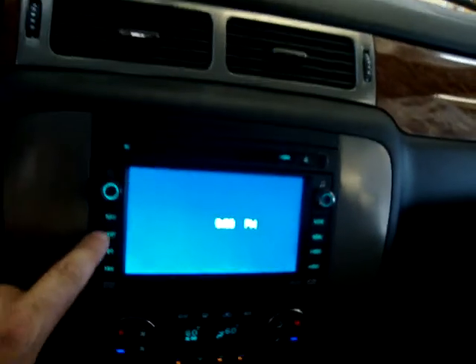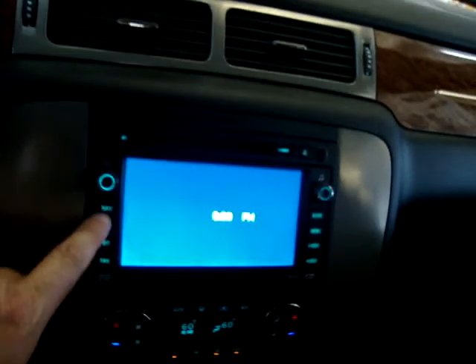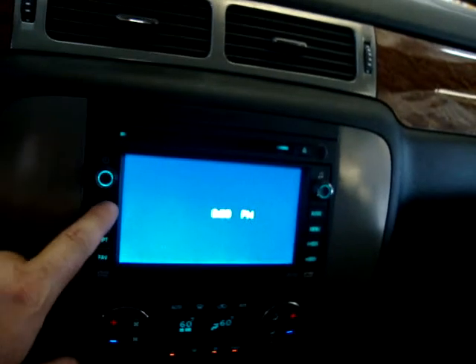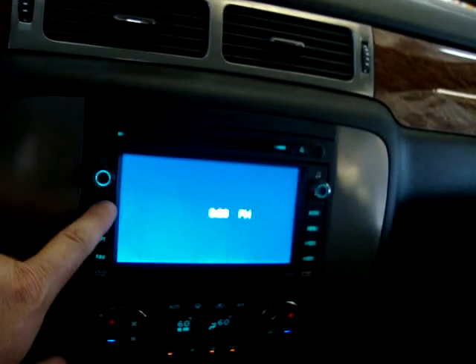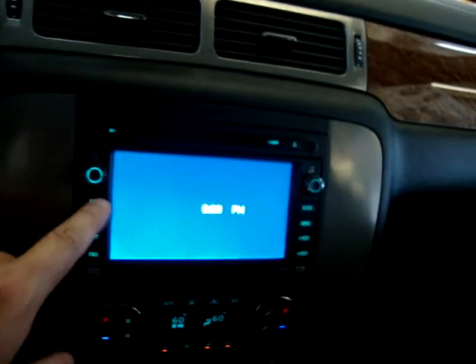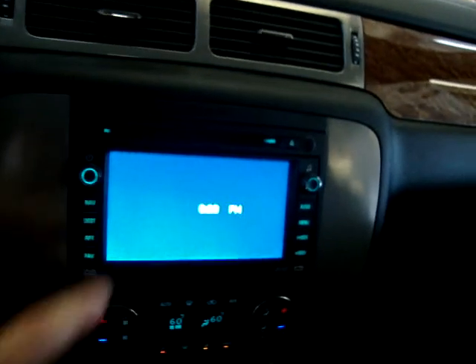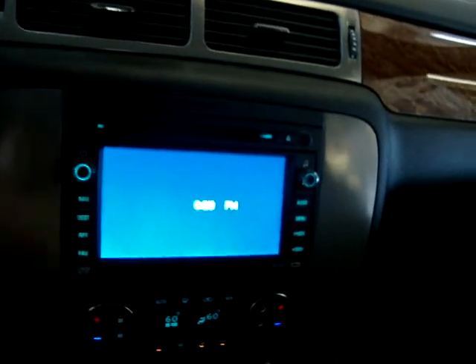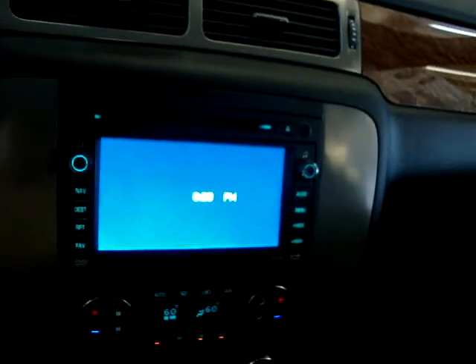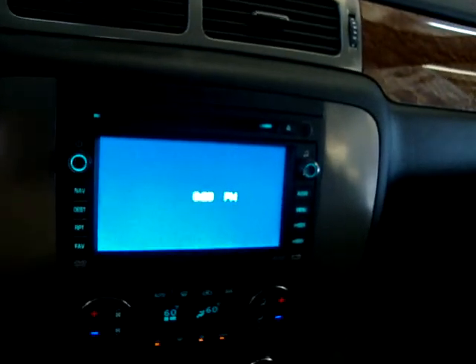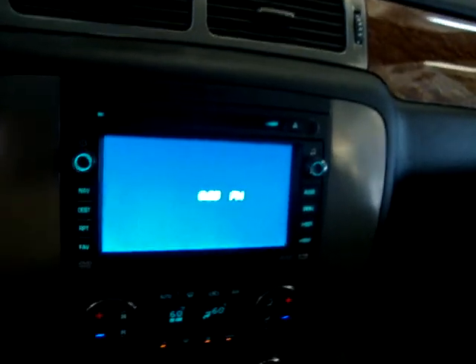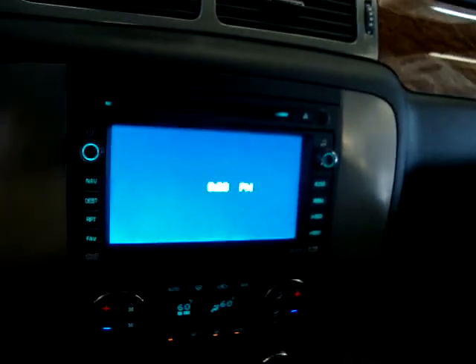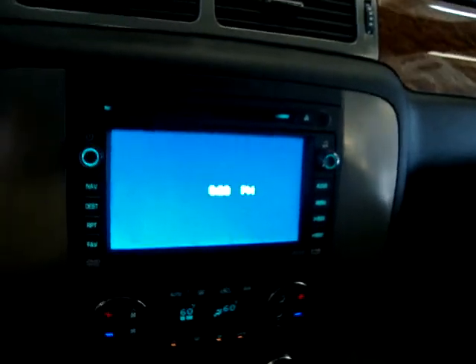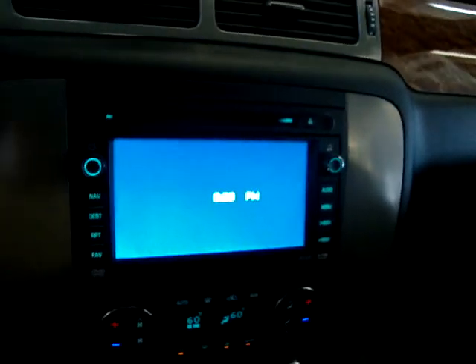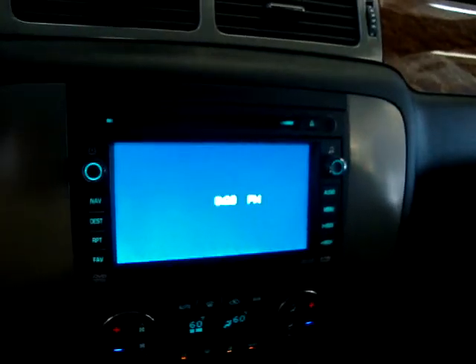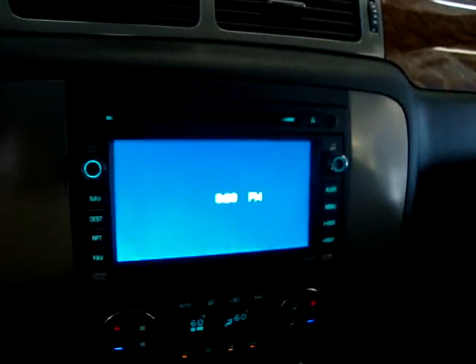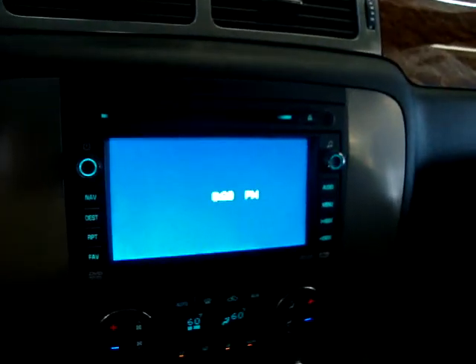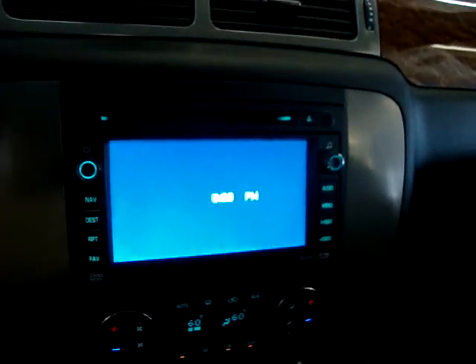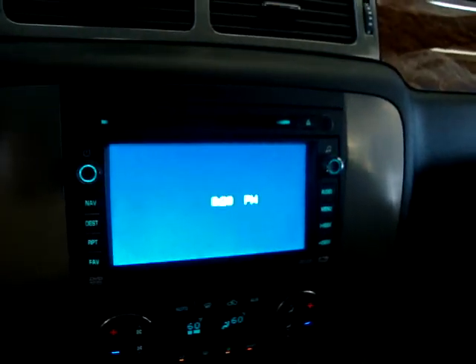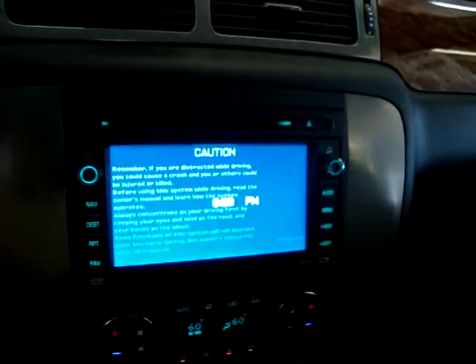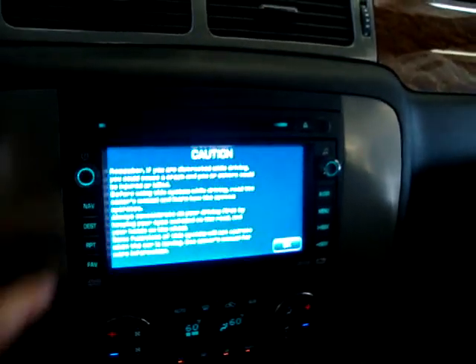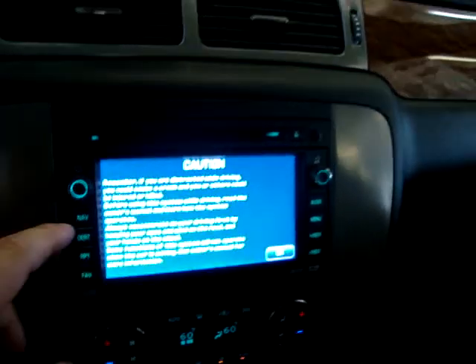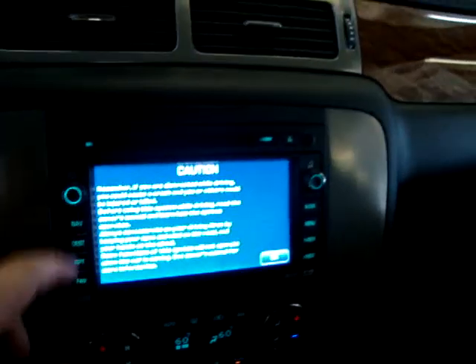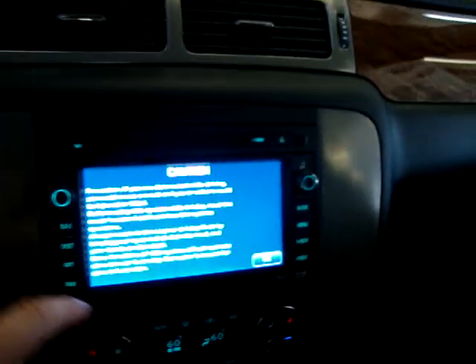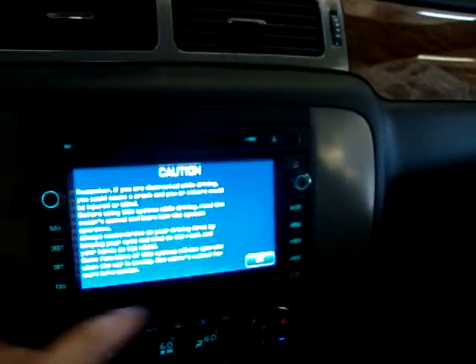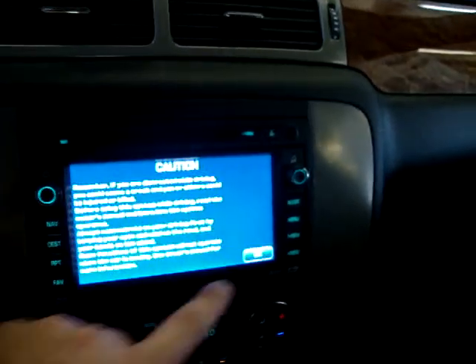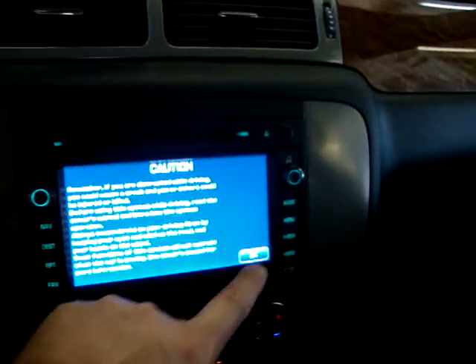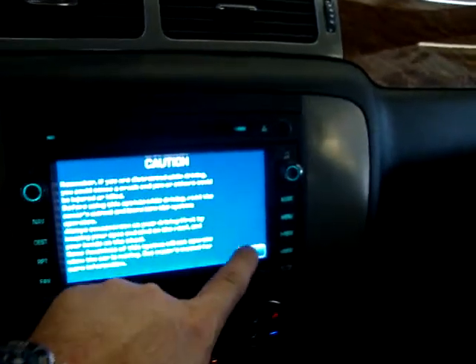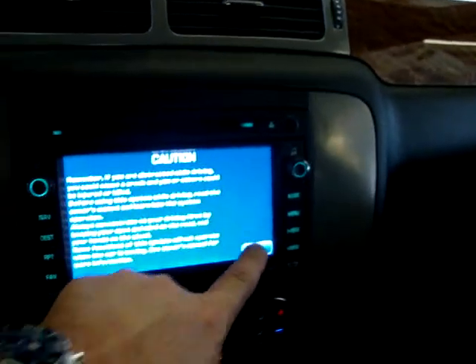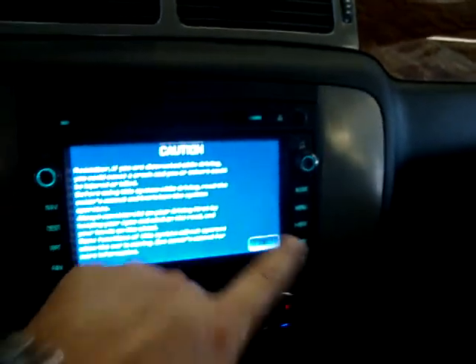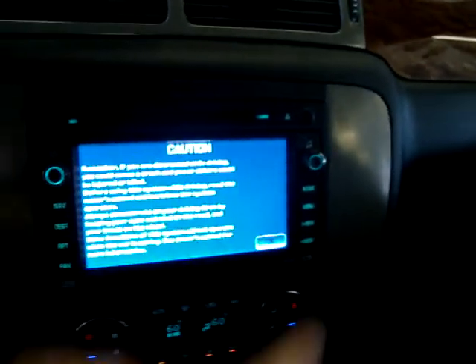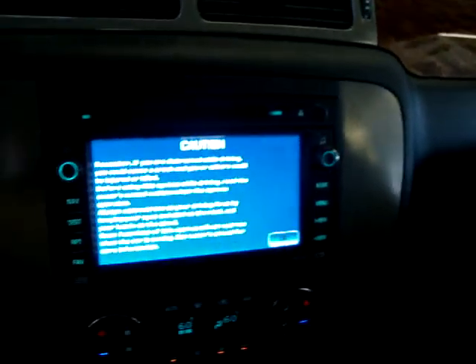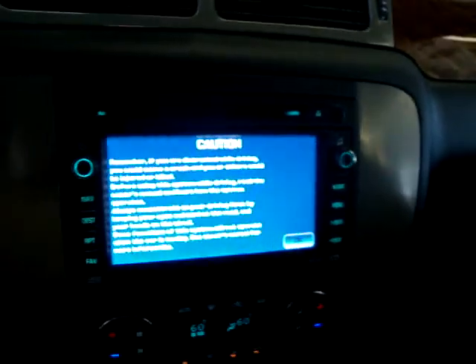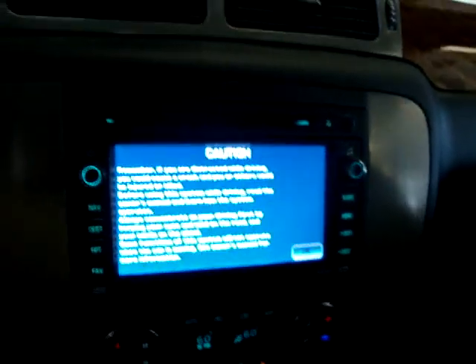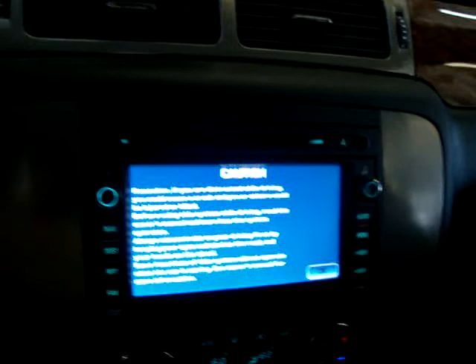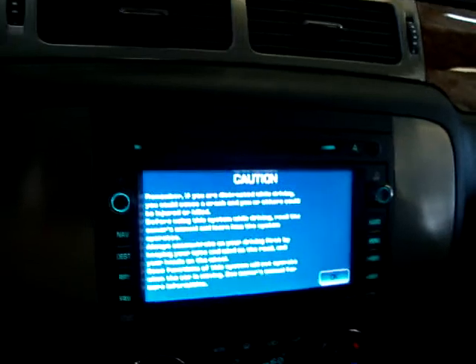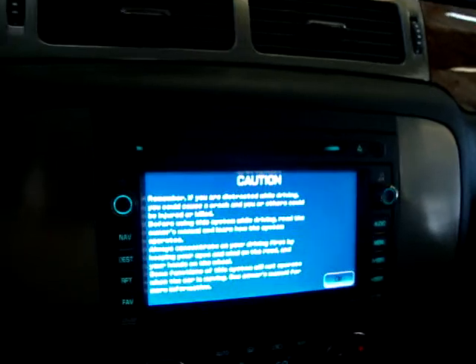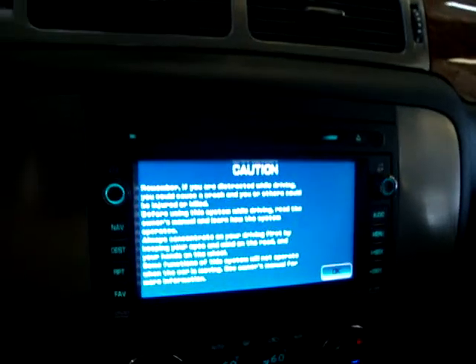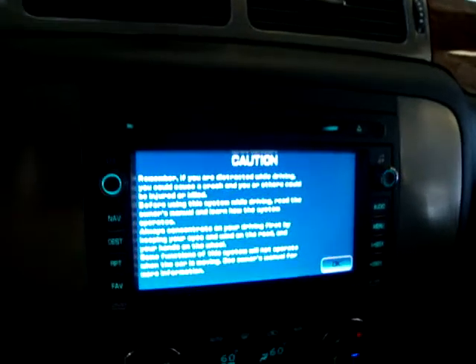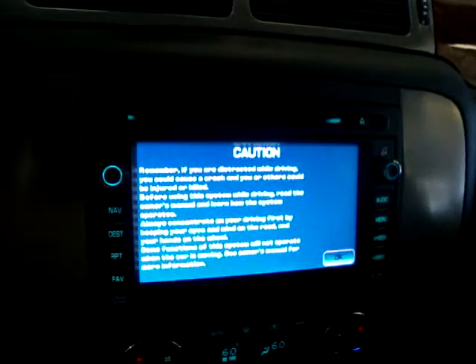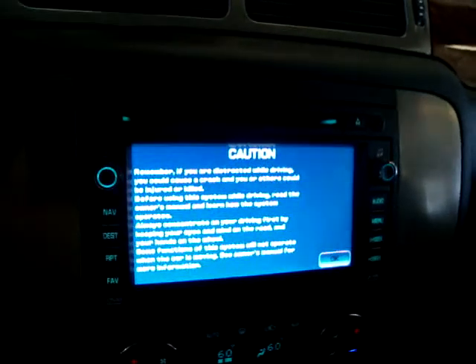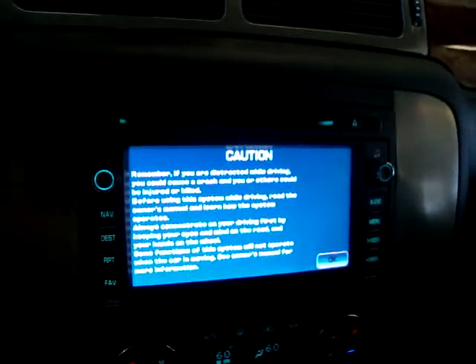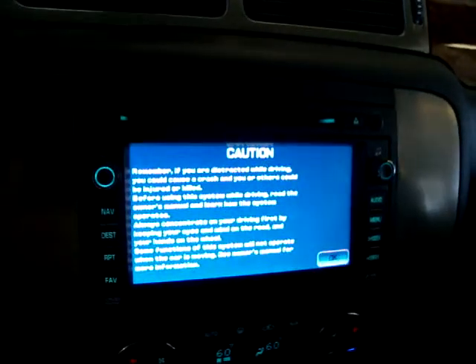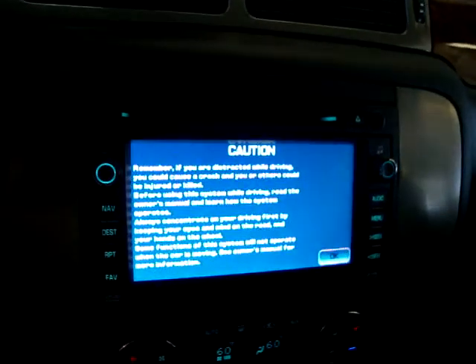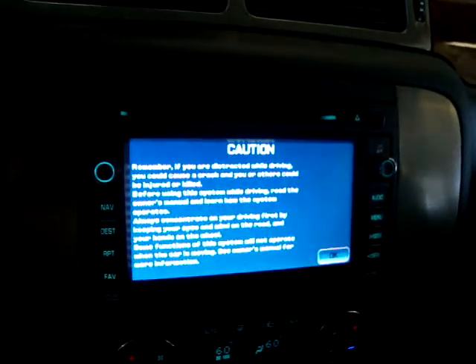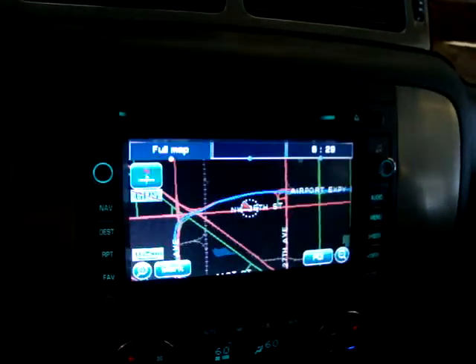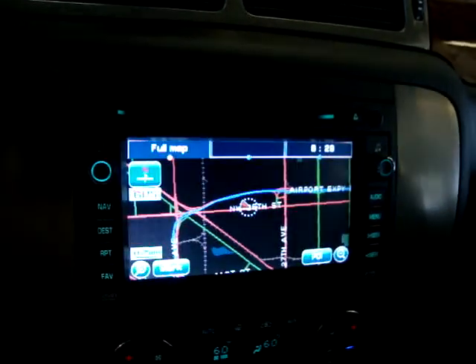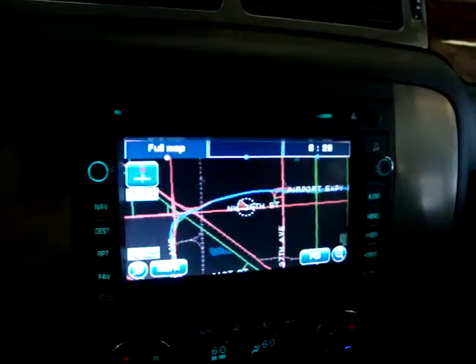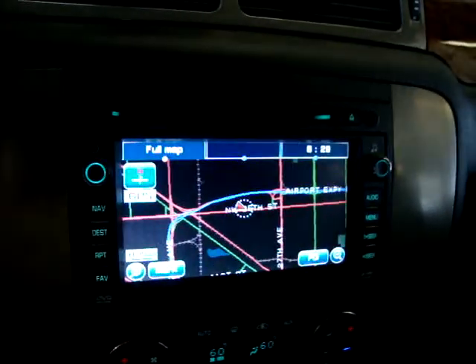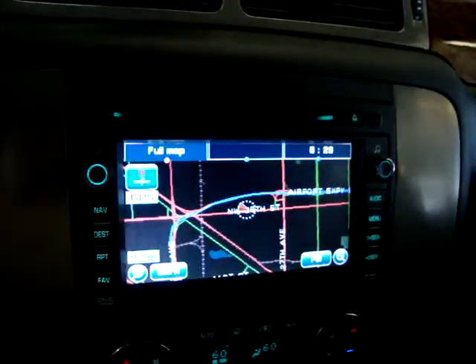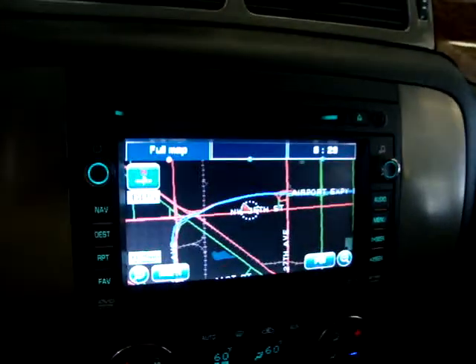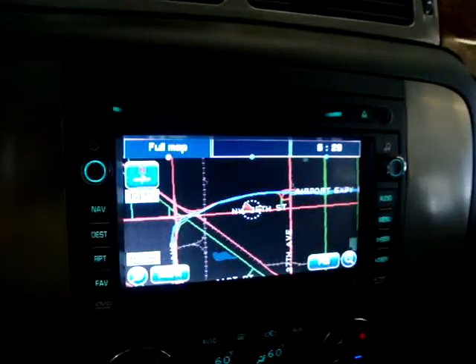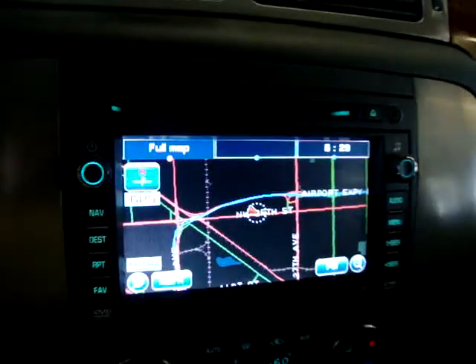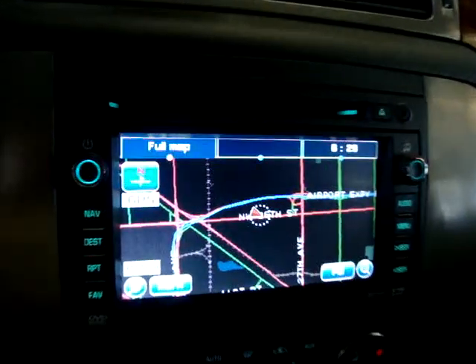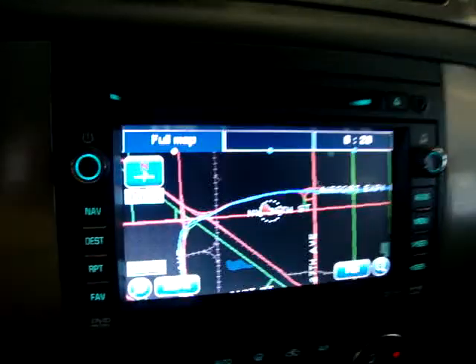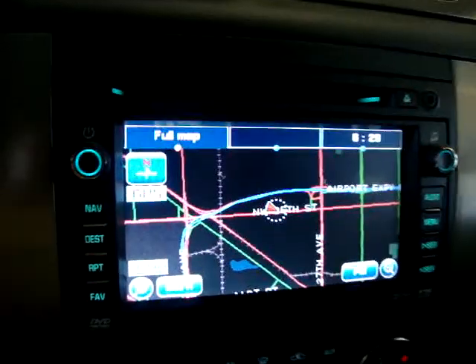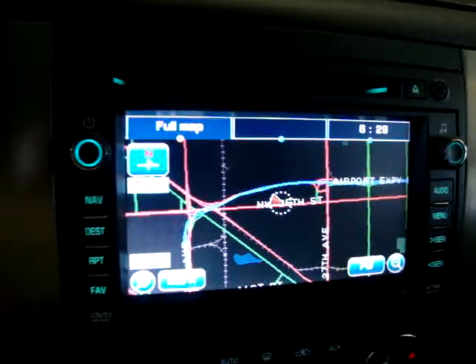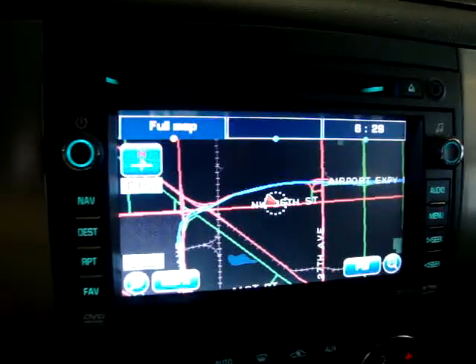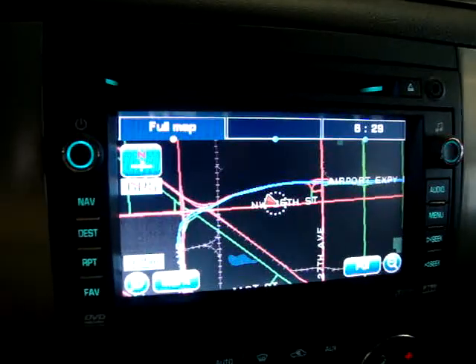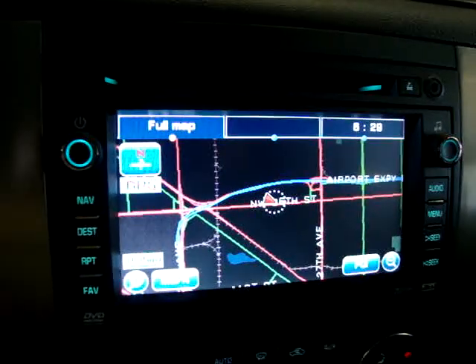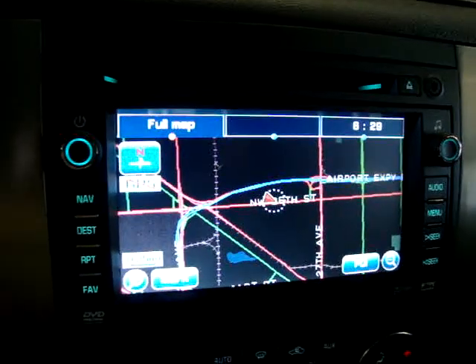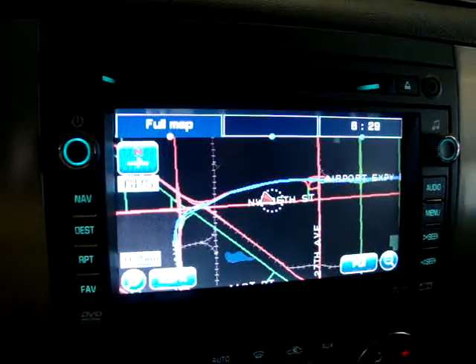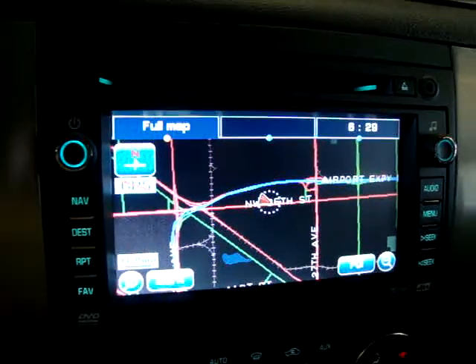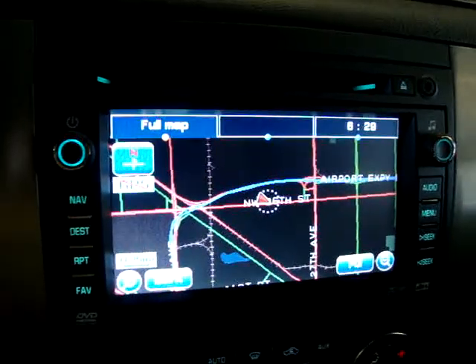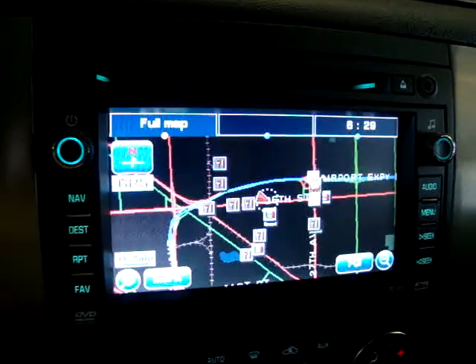Let's get the navigation going — there's the navigation screen.